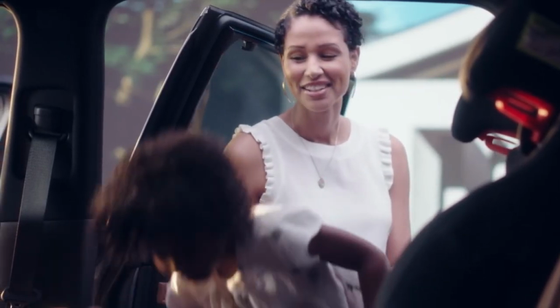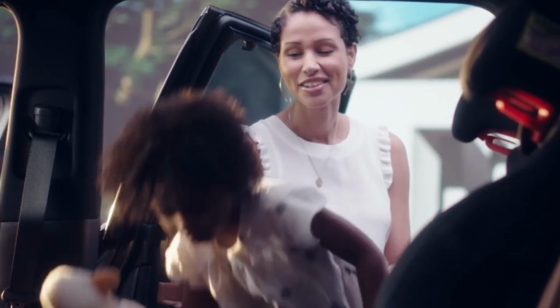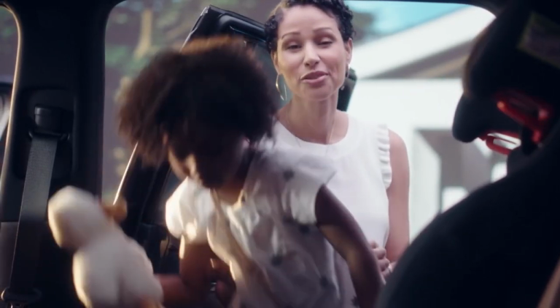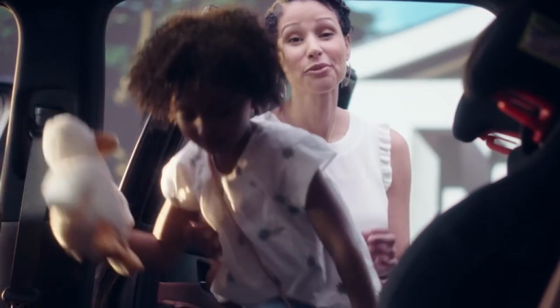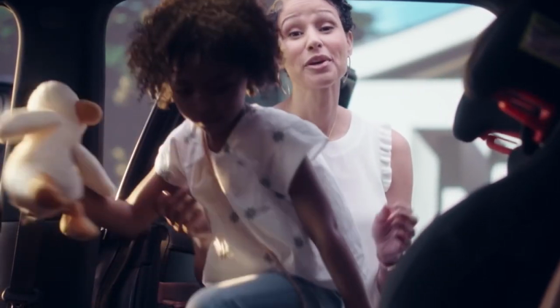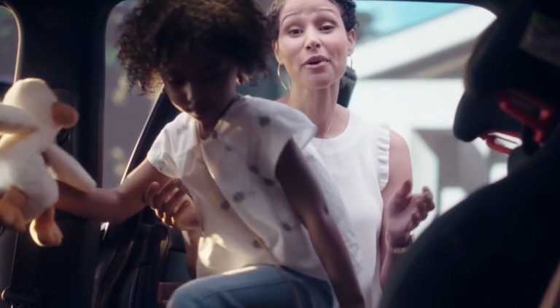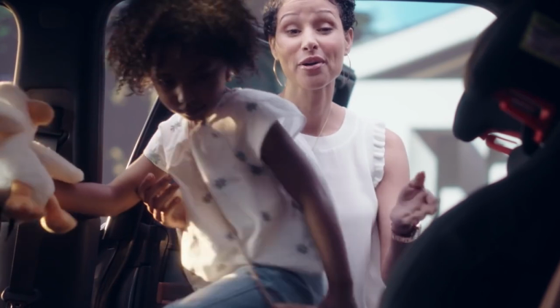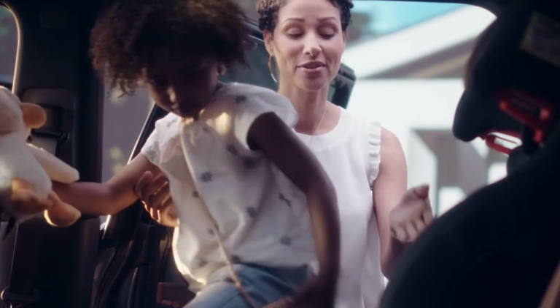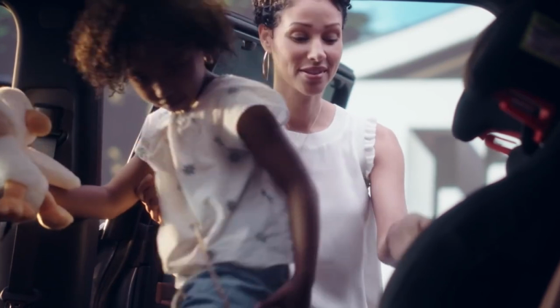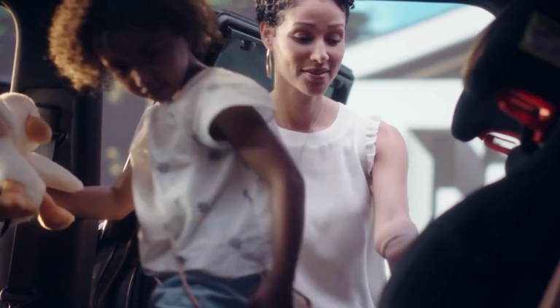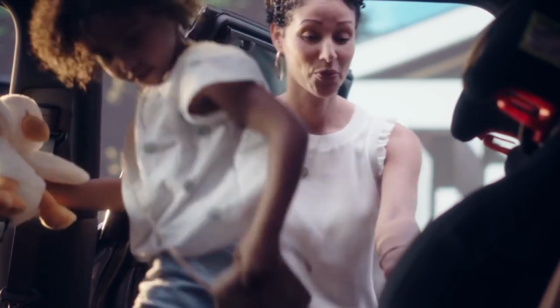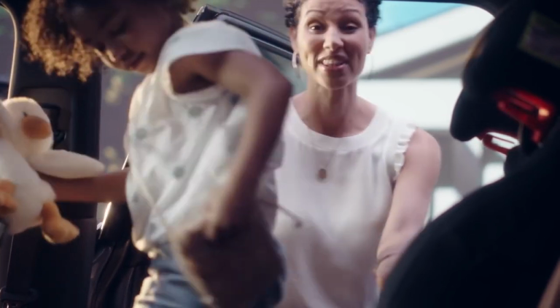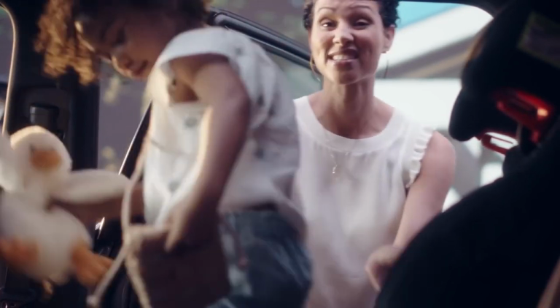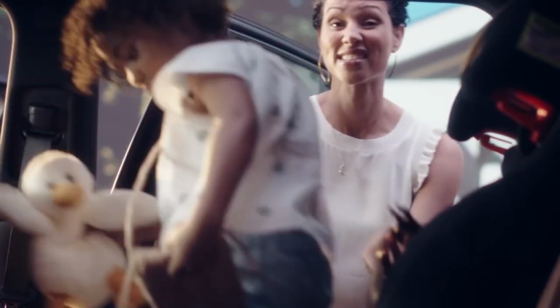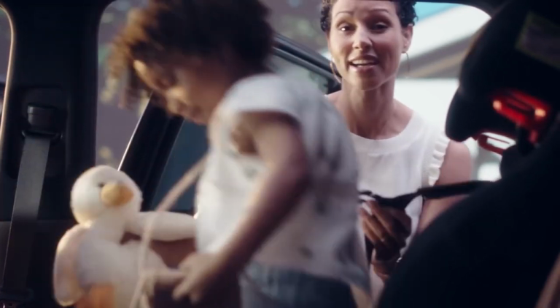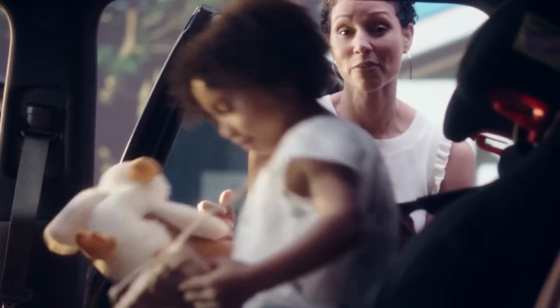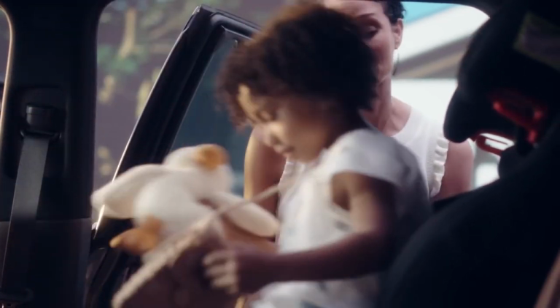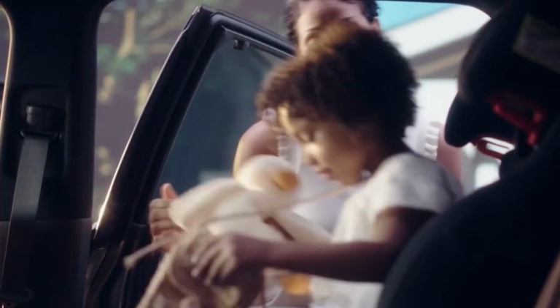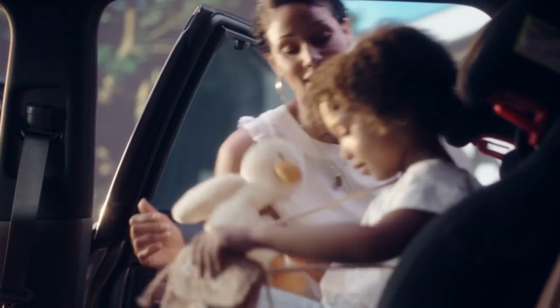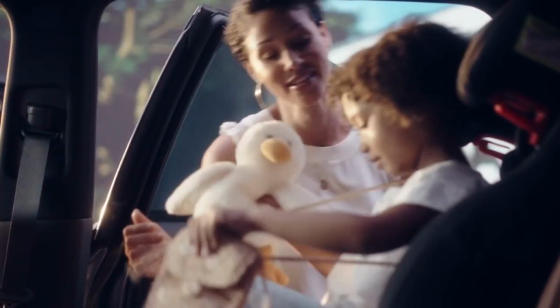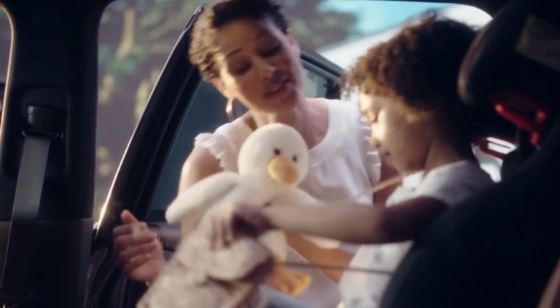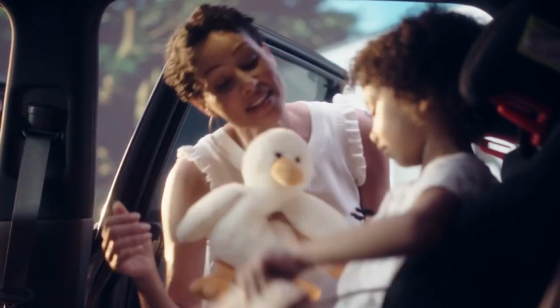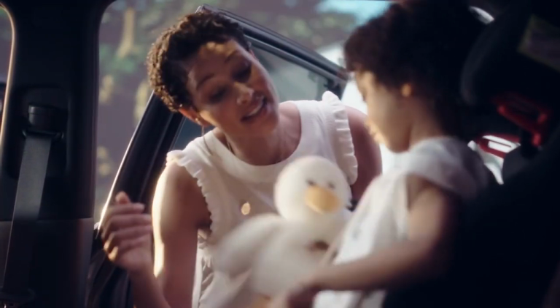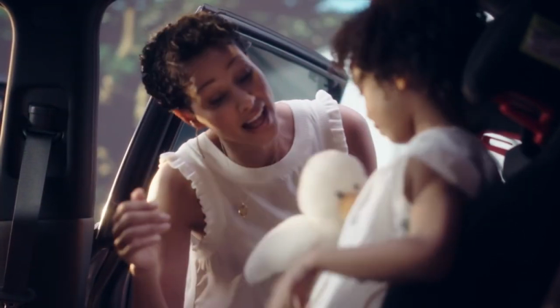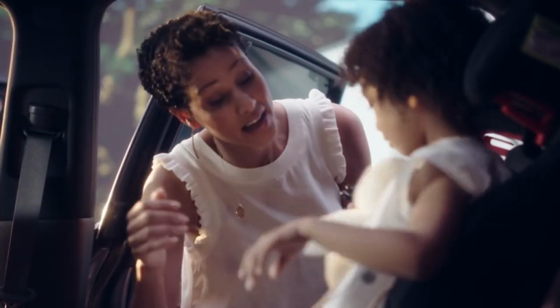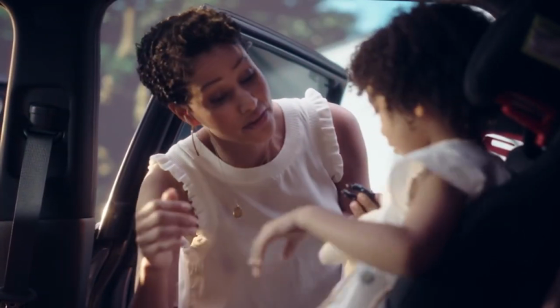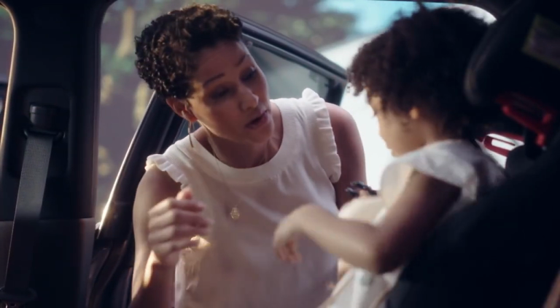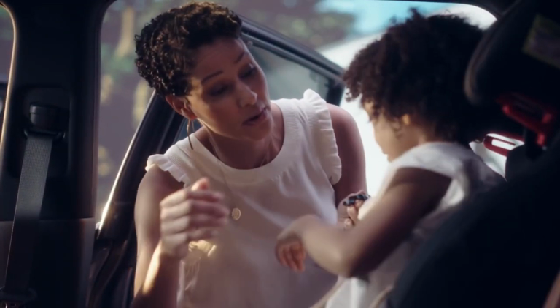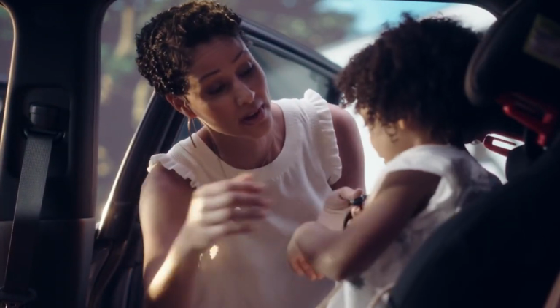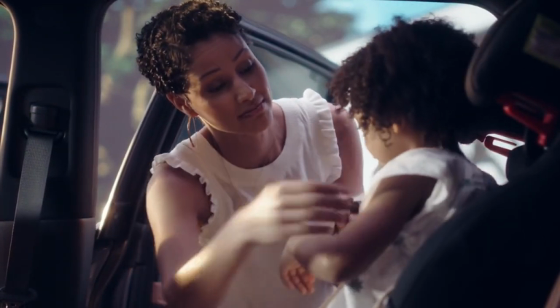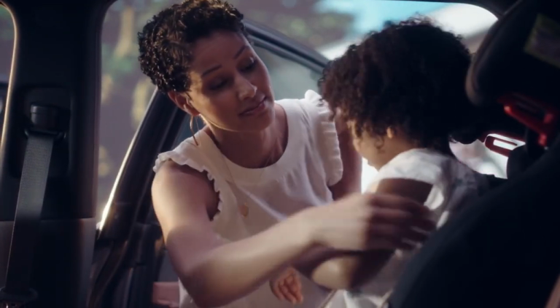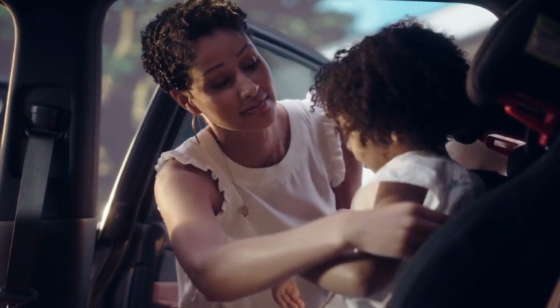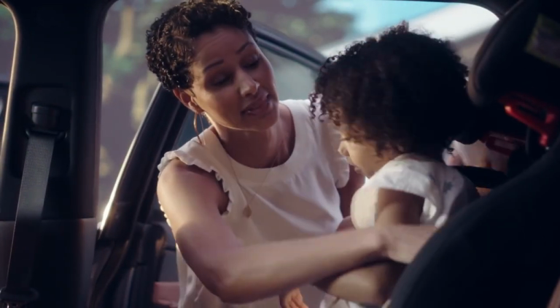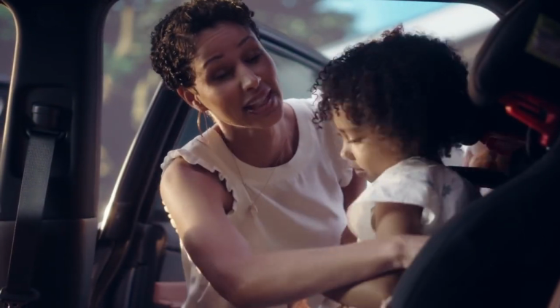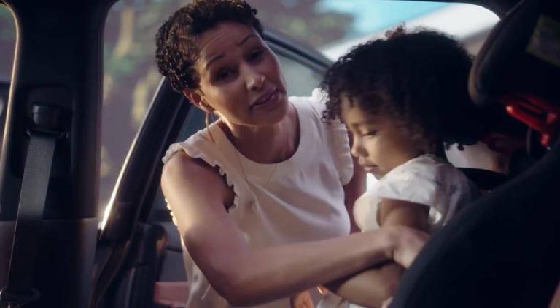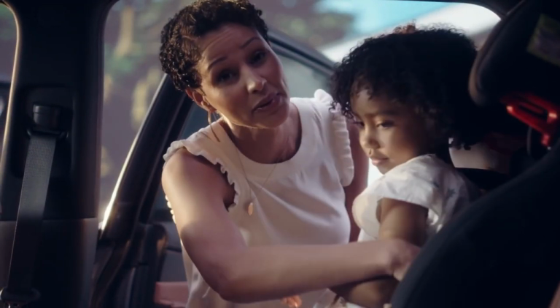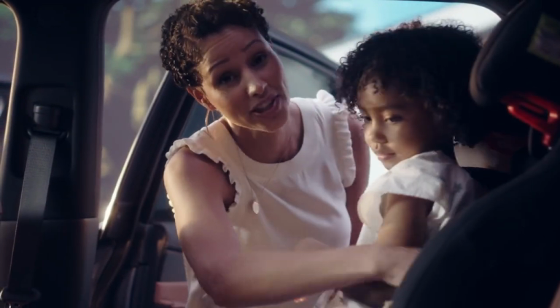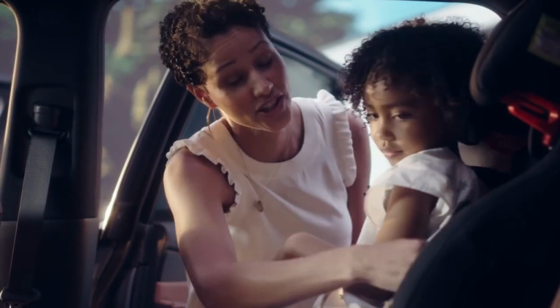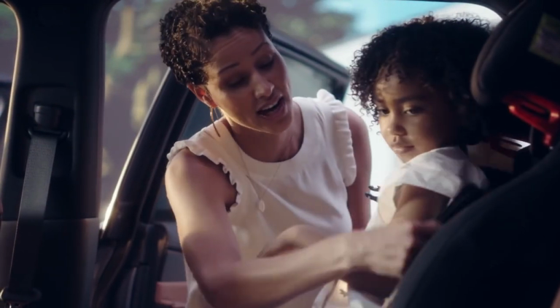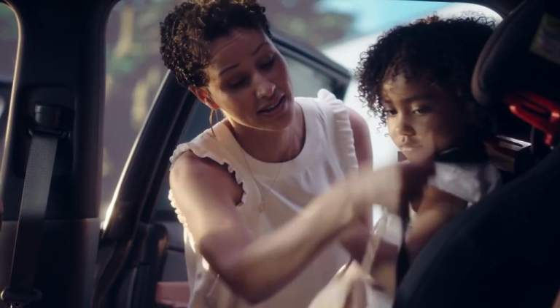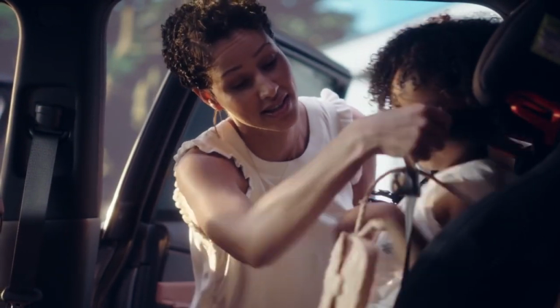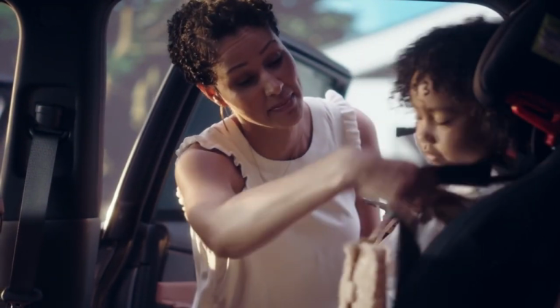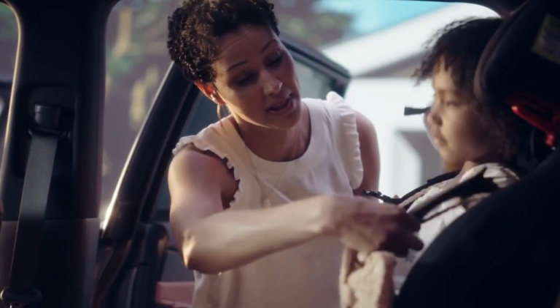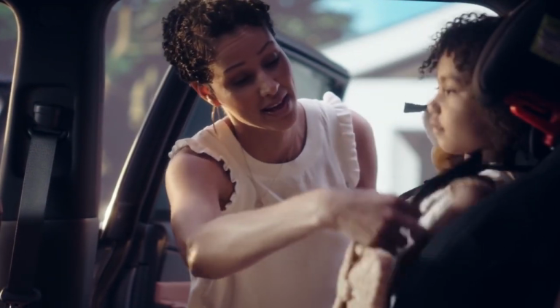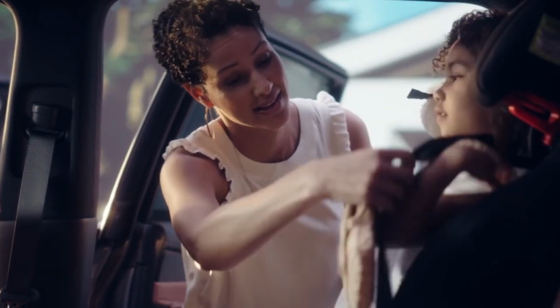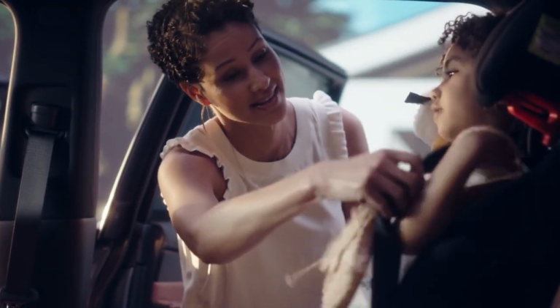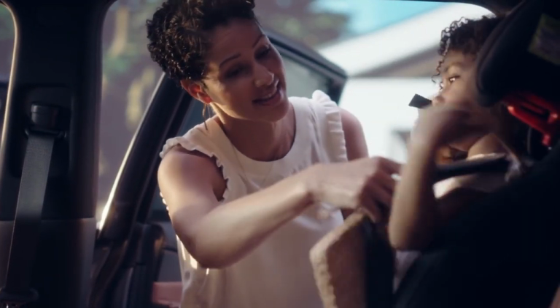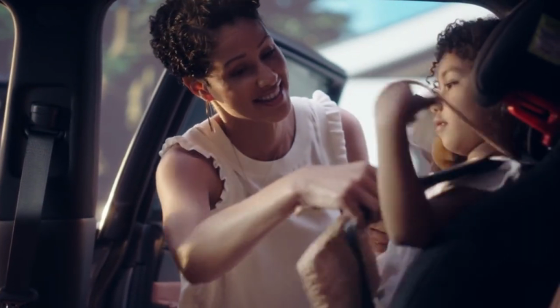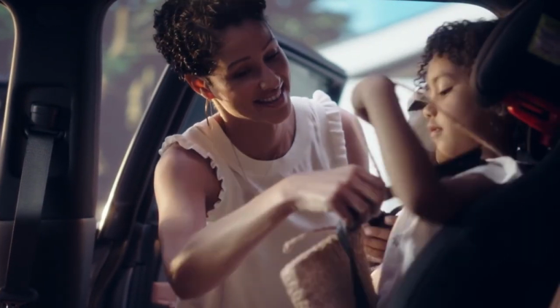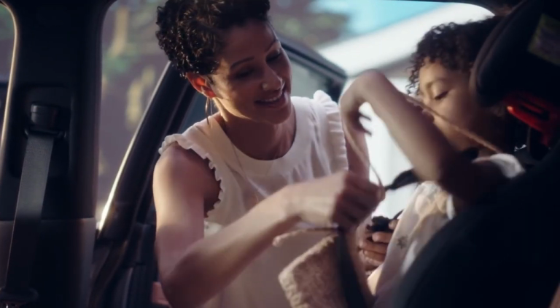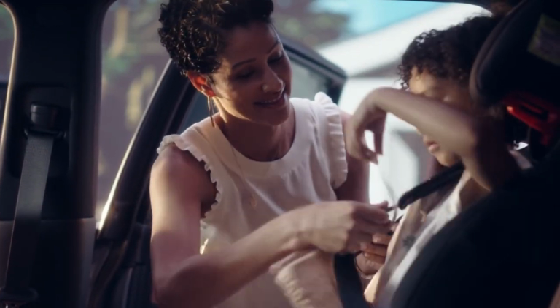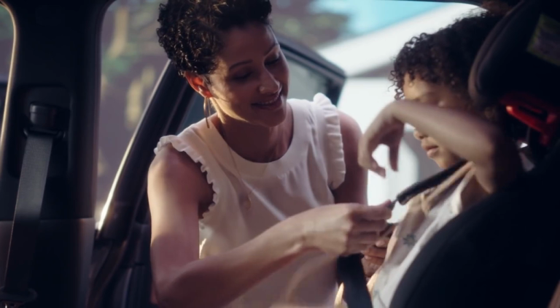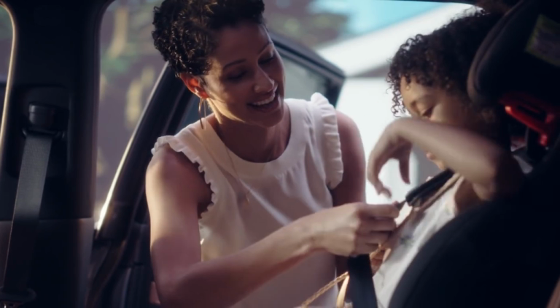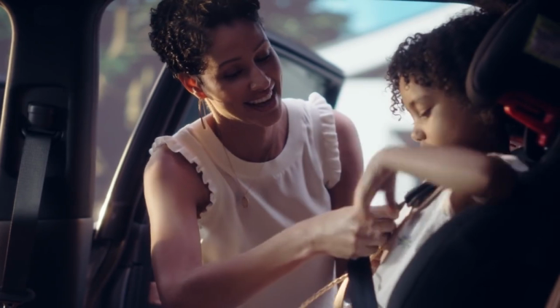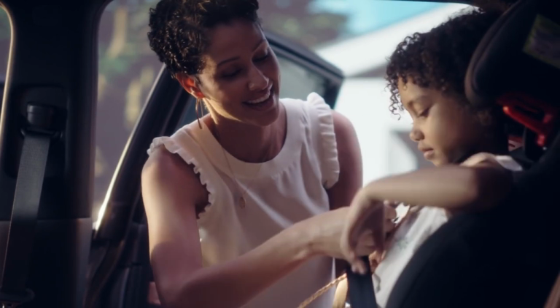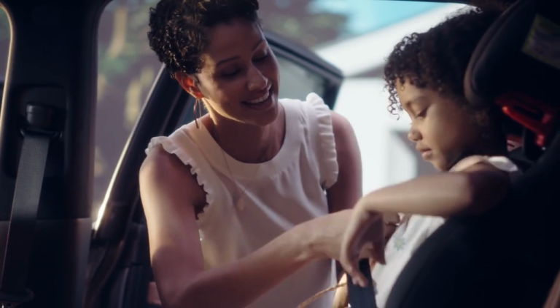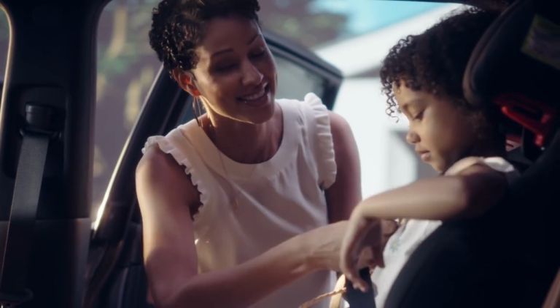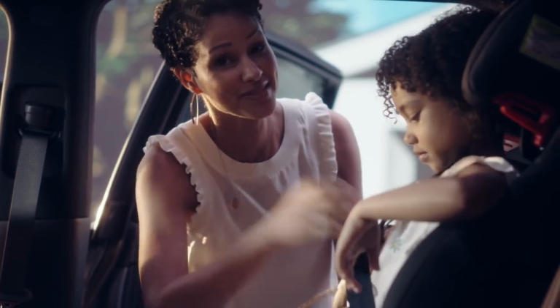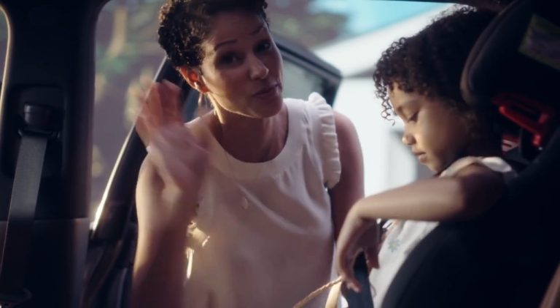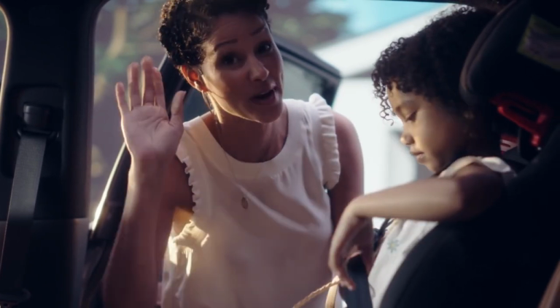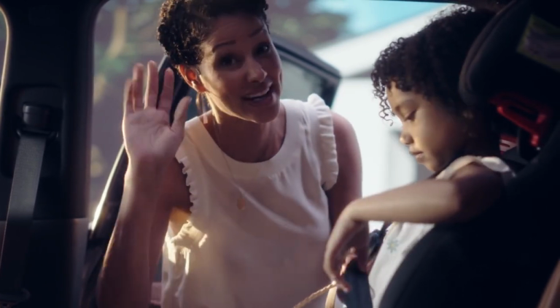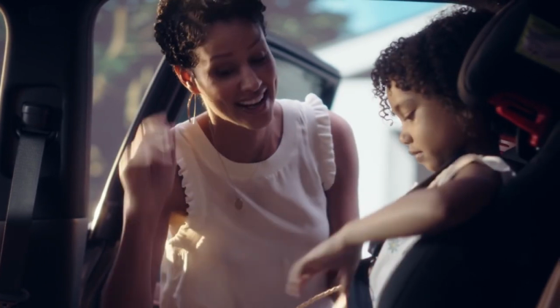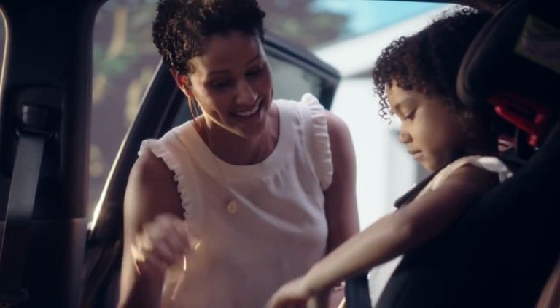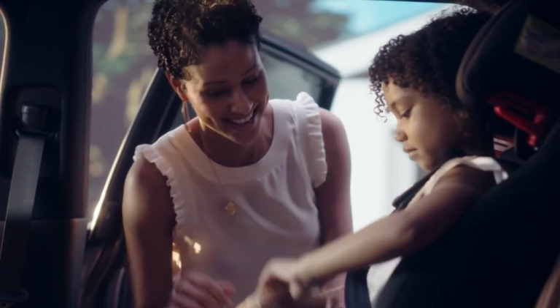Three rows. With a second row seat, you can slide forward — even with a child seat in place, and with one hand.